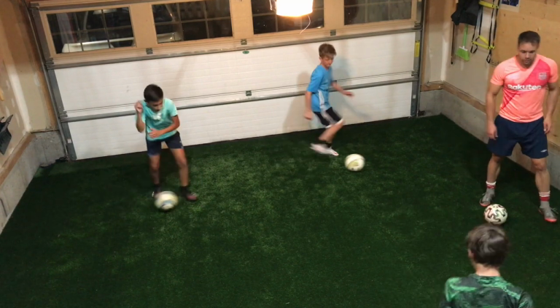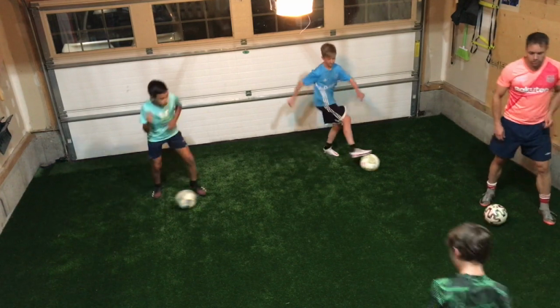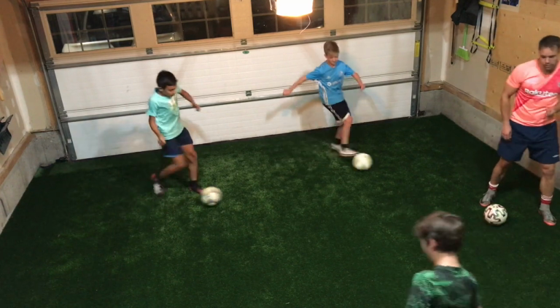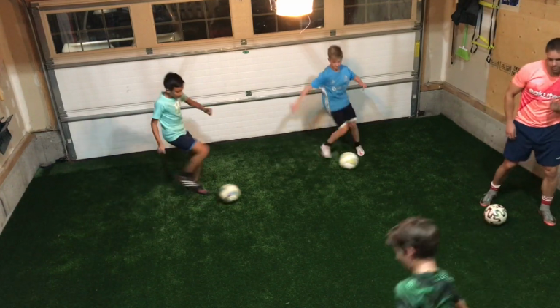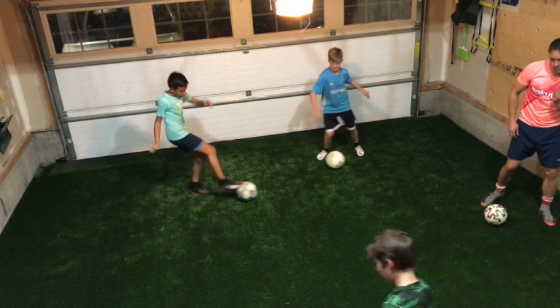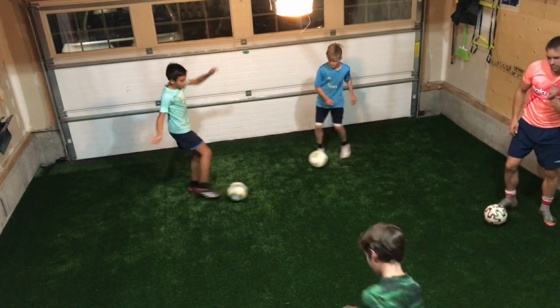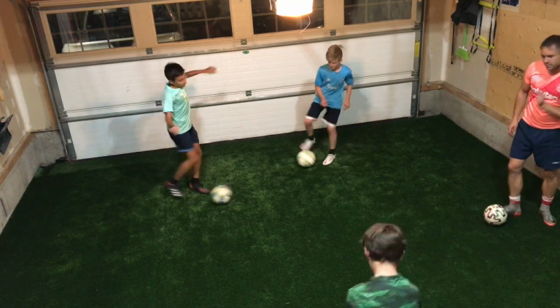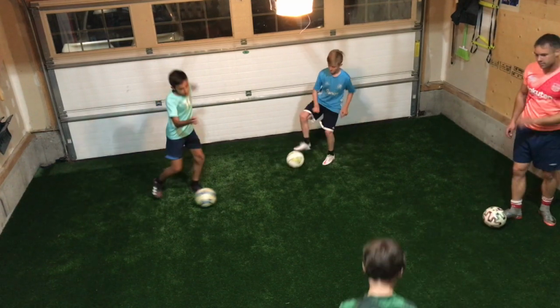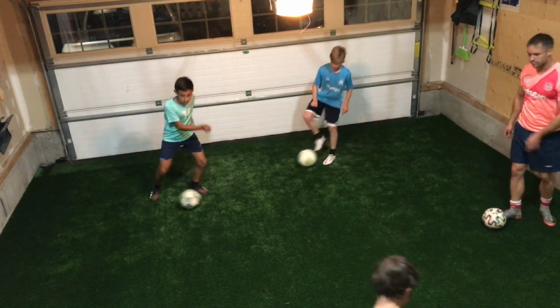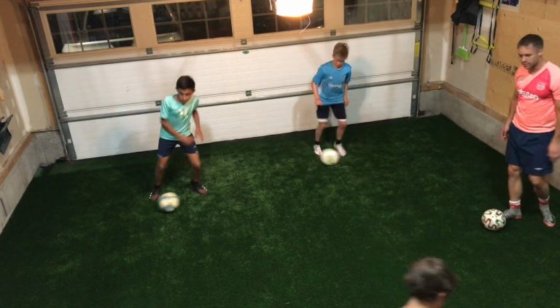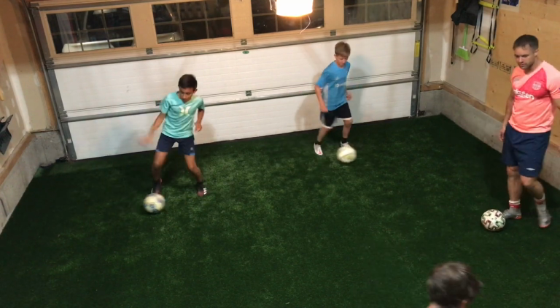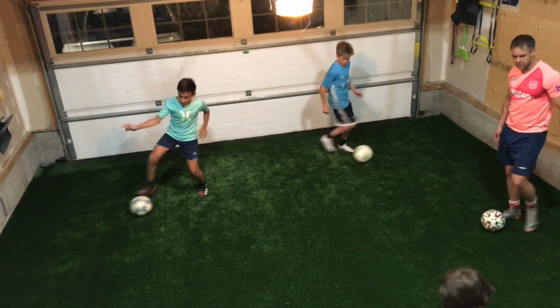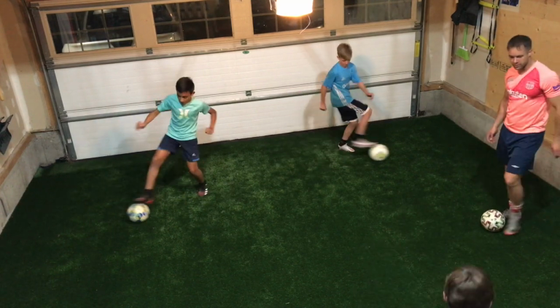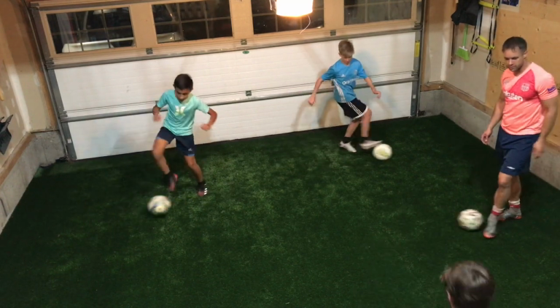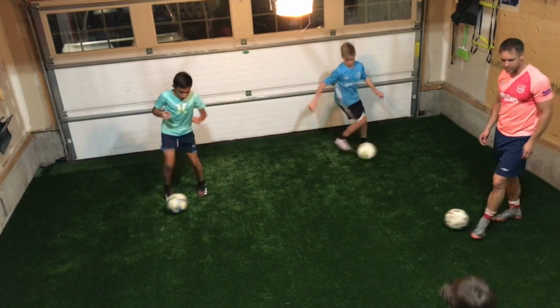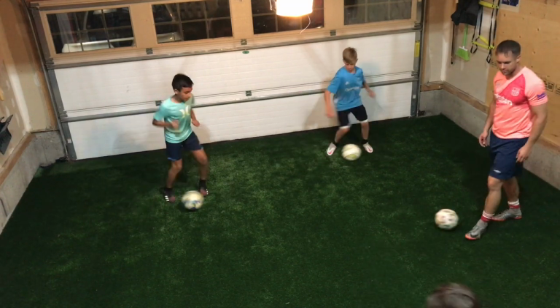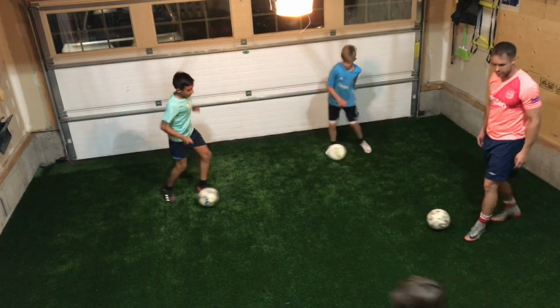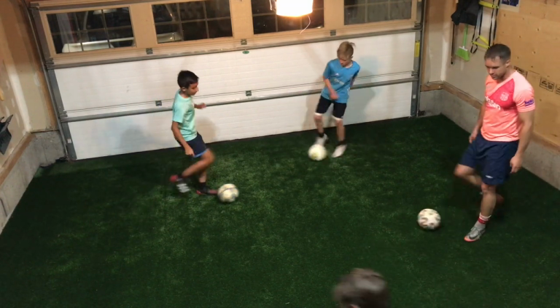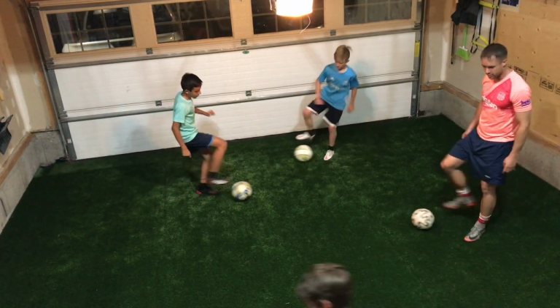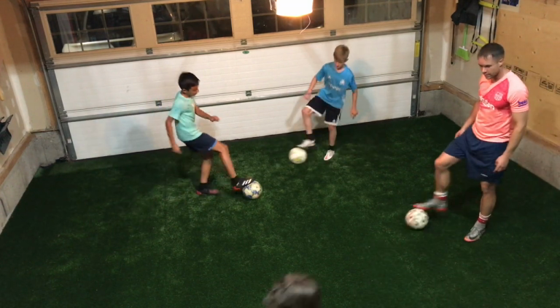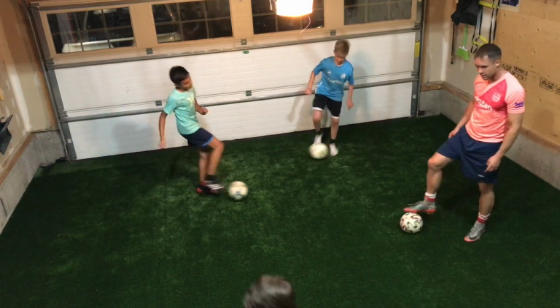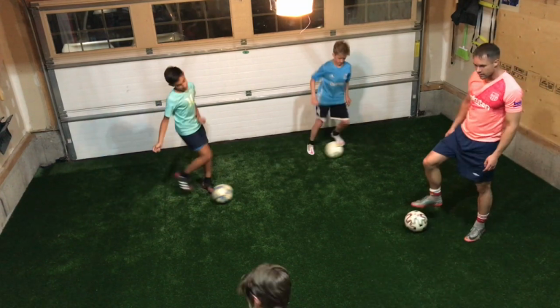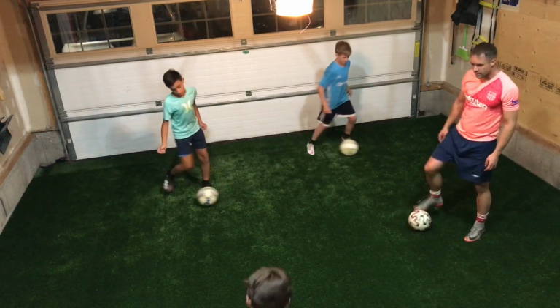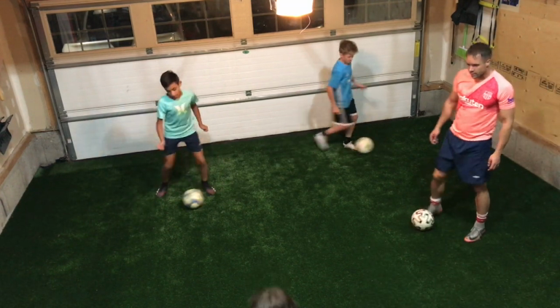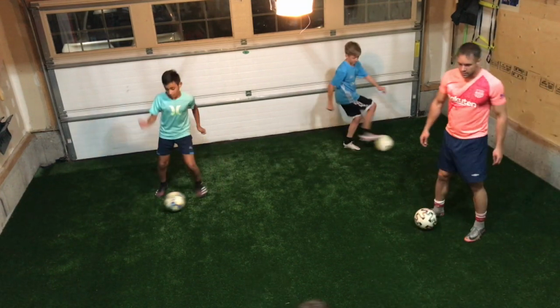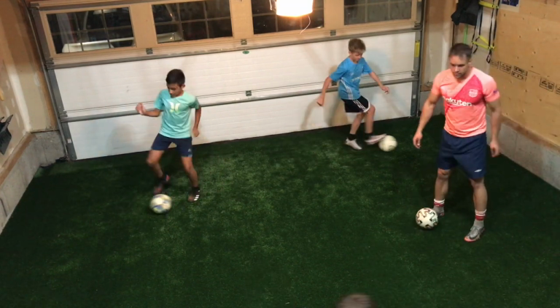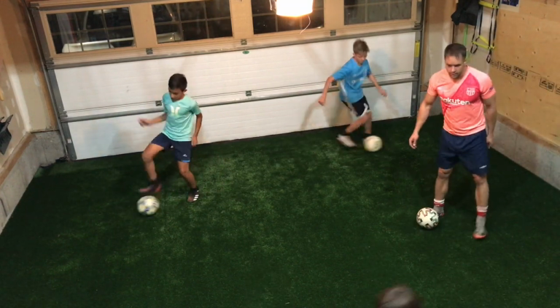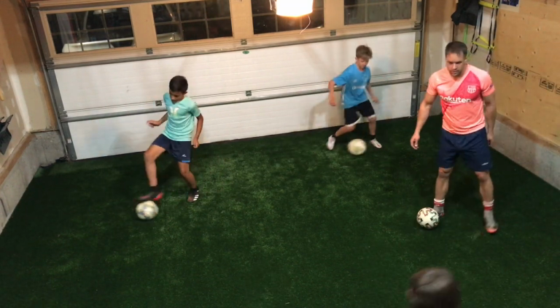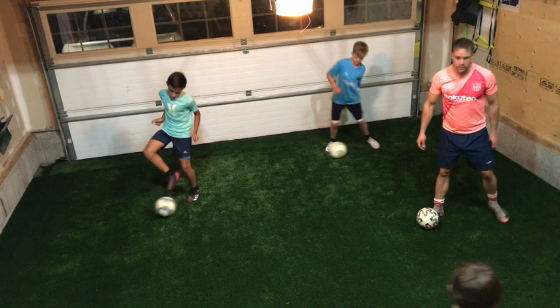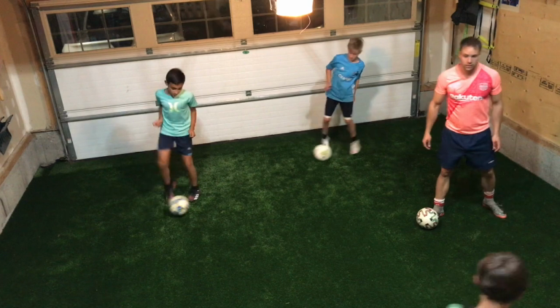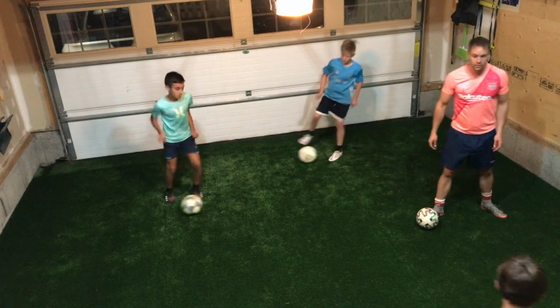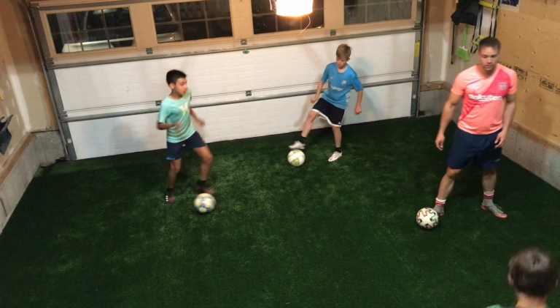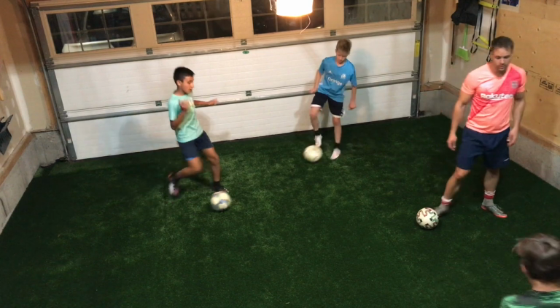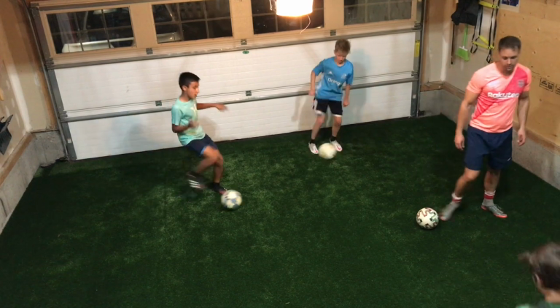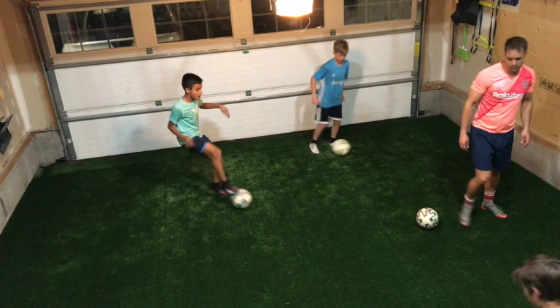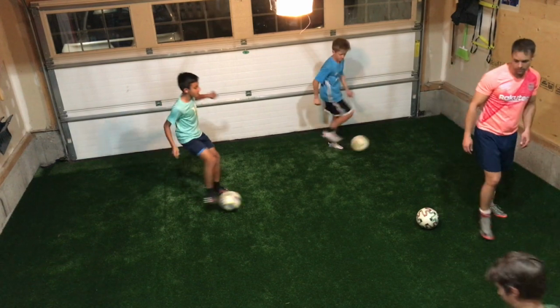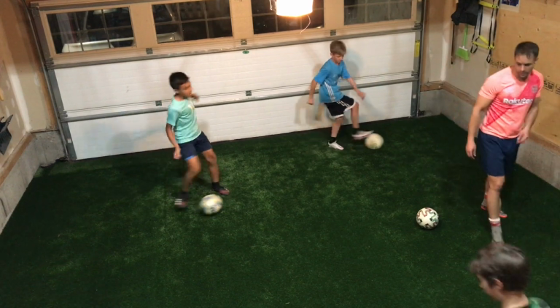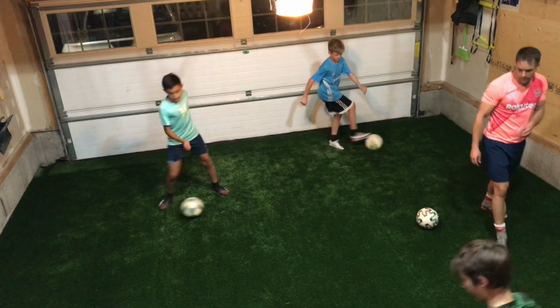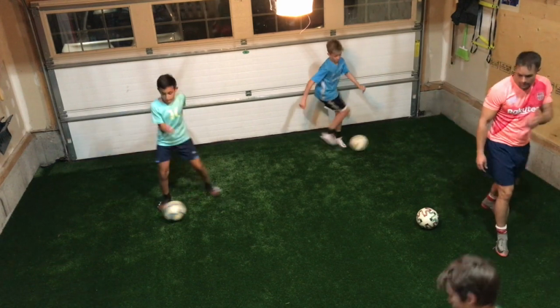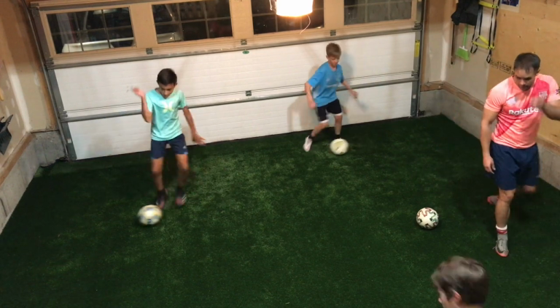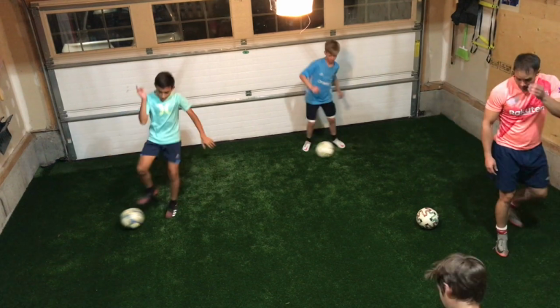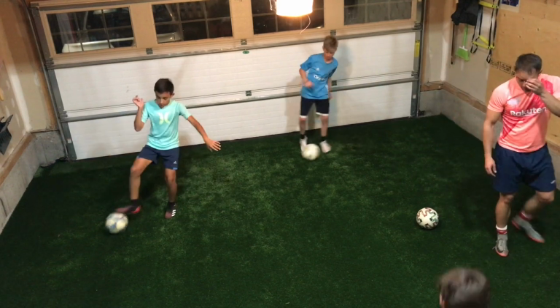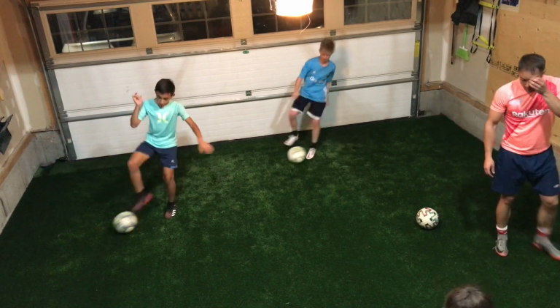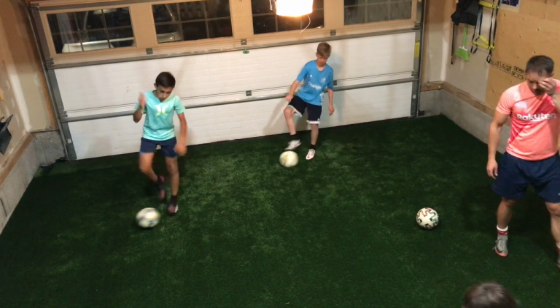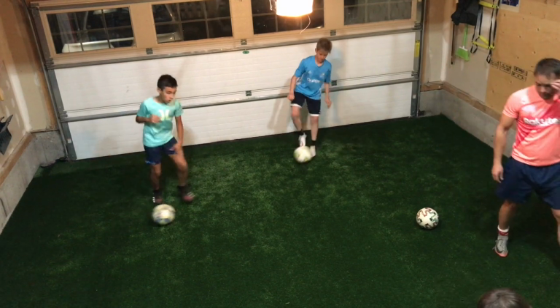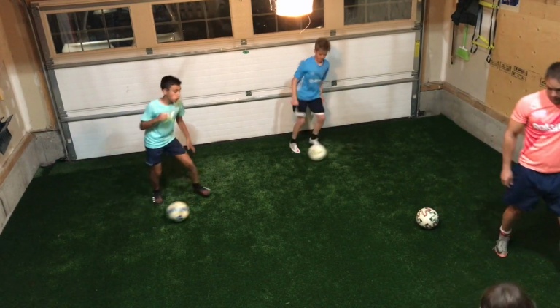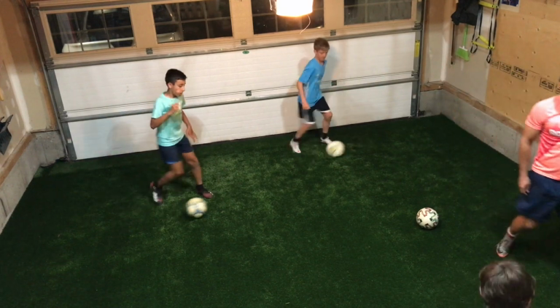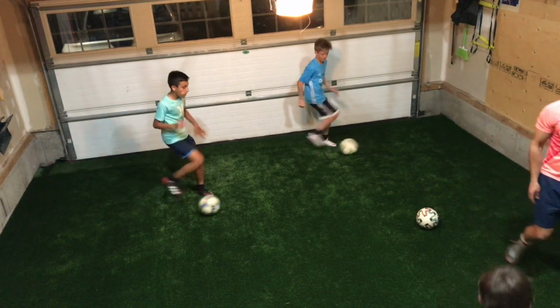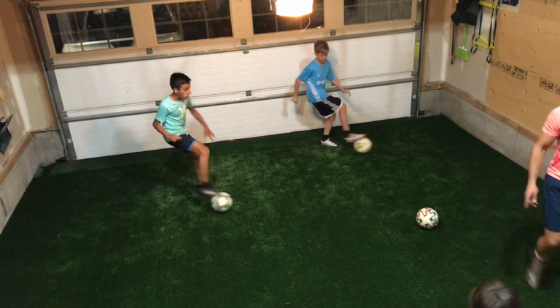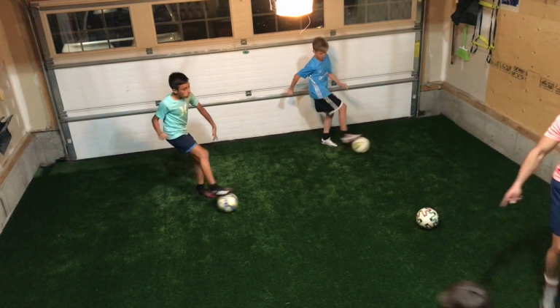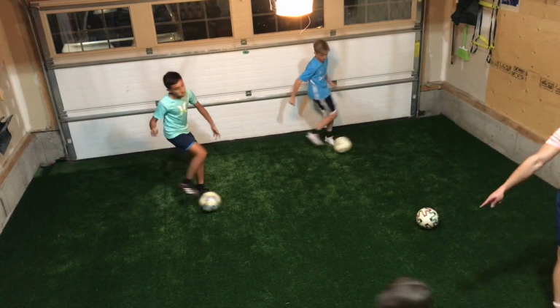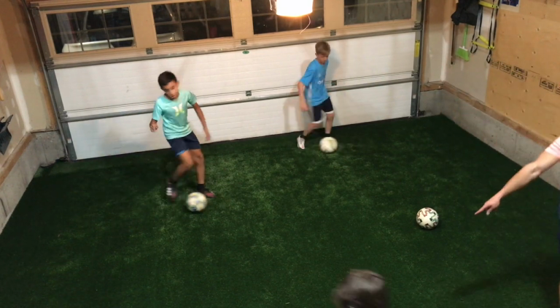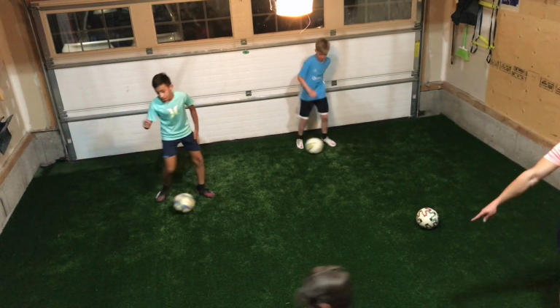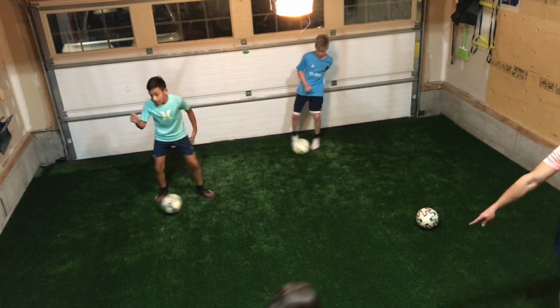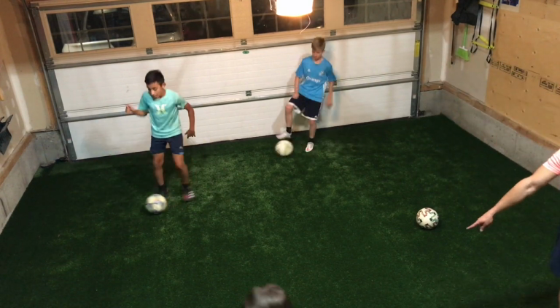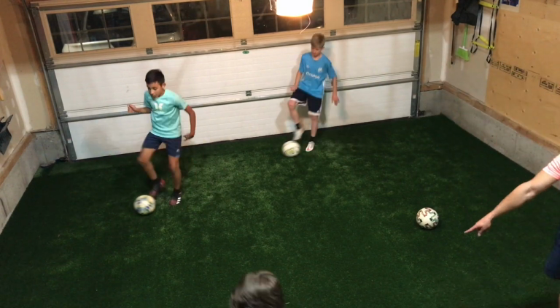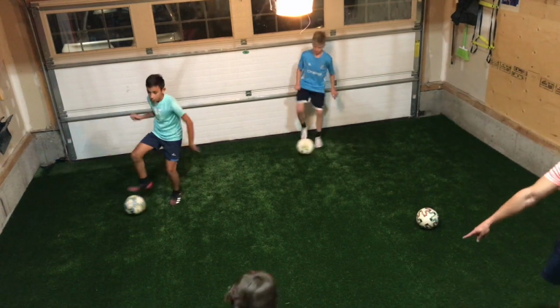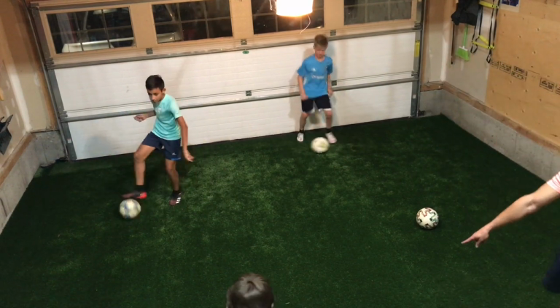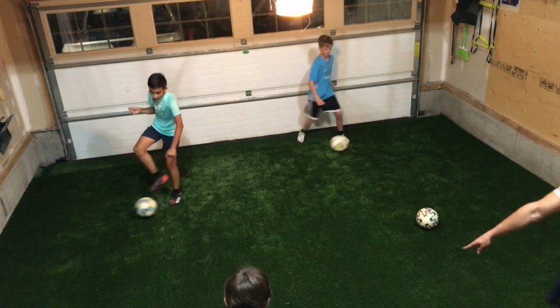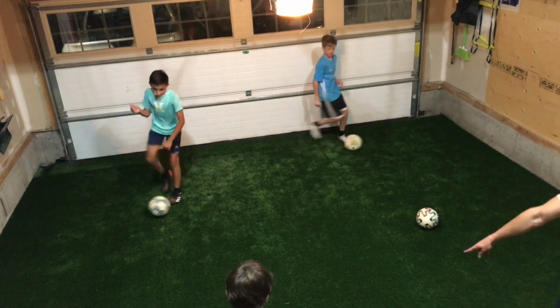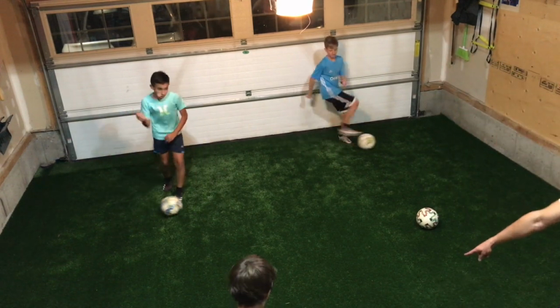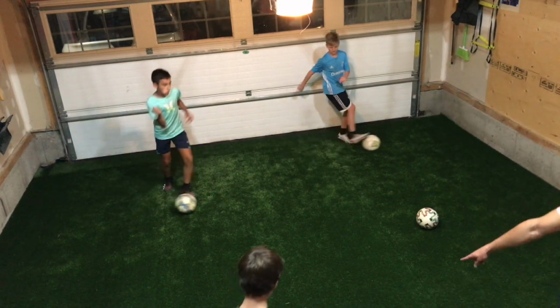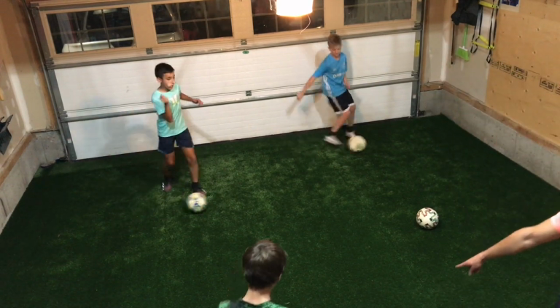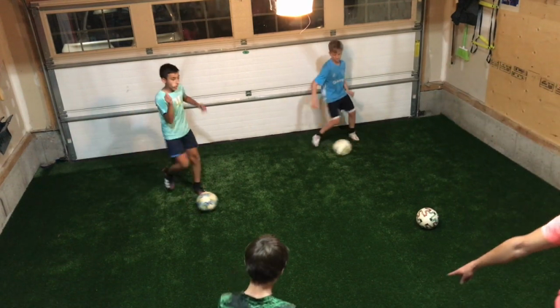Turn your hips. Better change direction. Good. Just come a little more here. You're good.